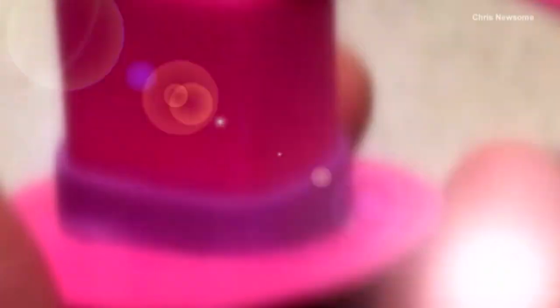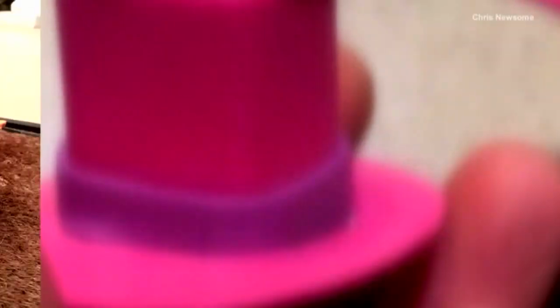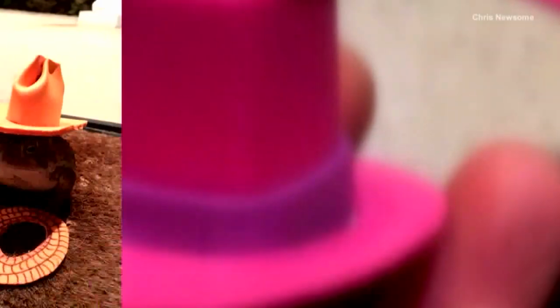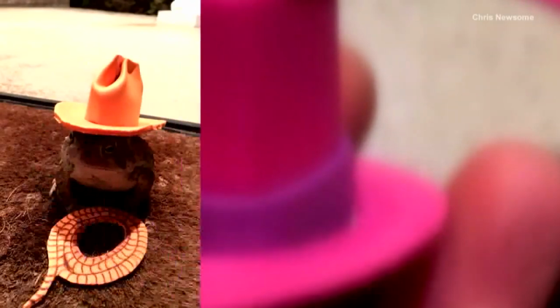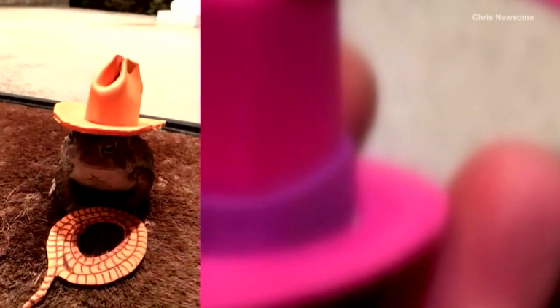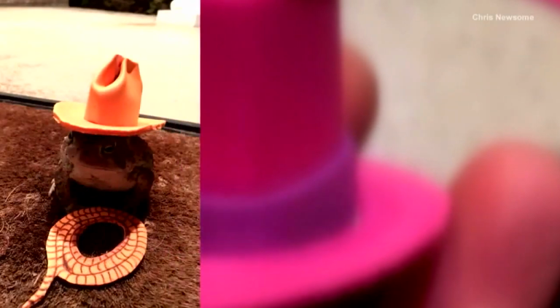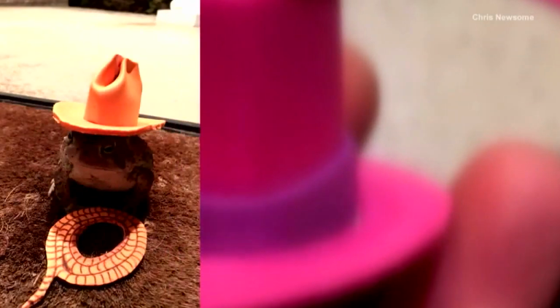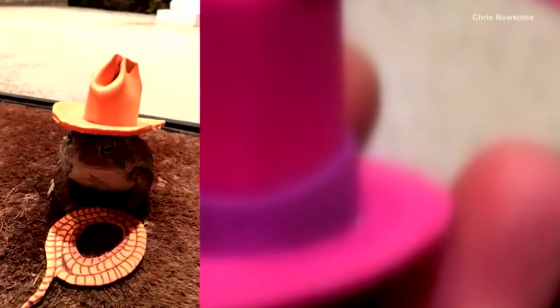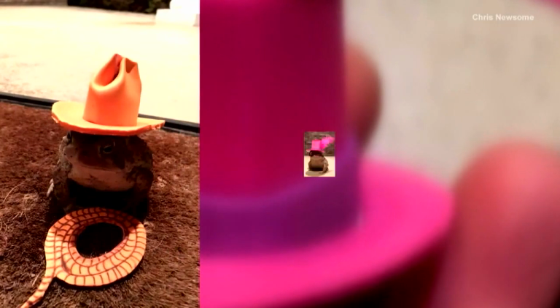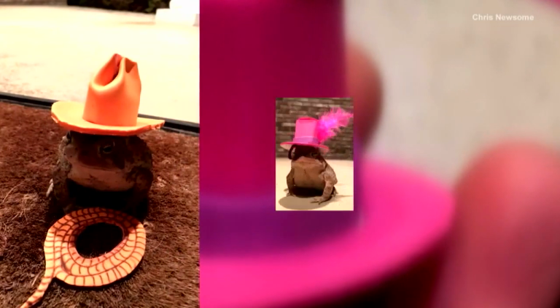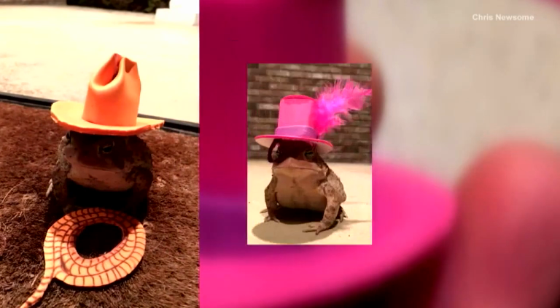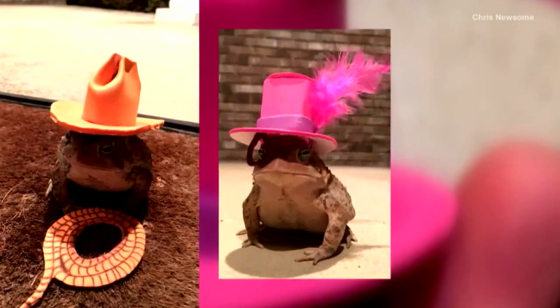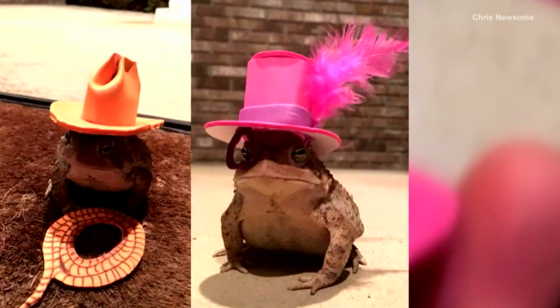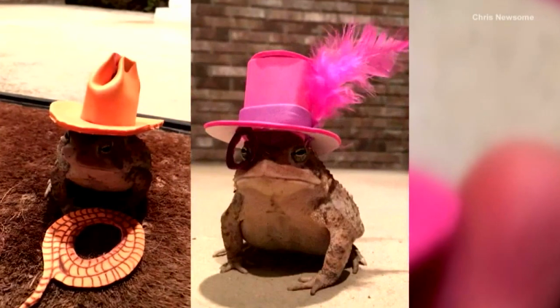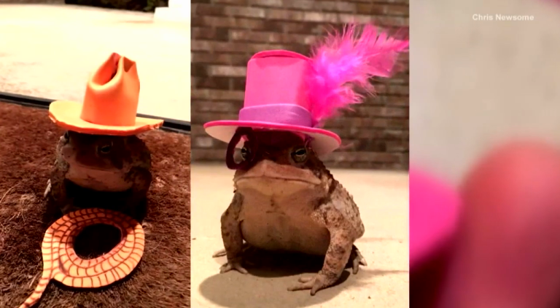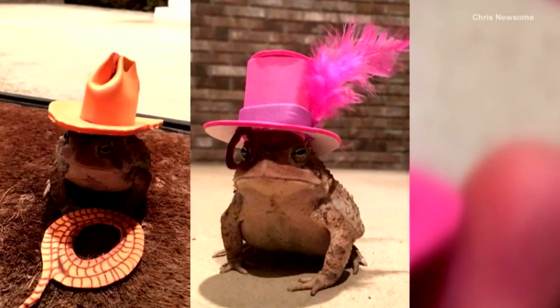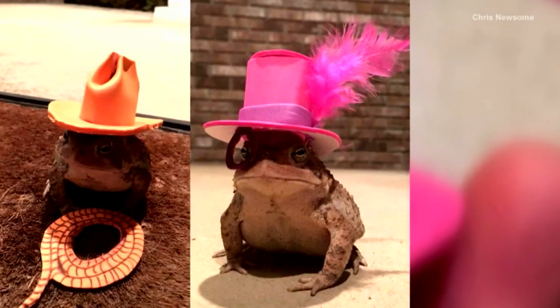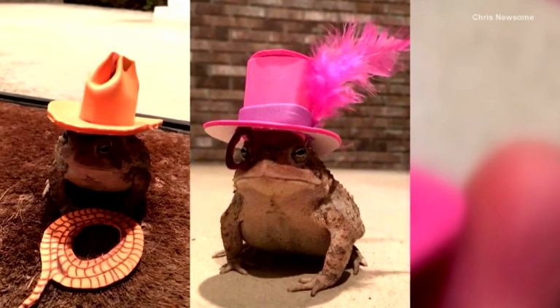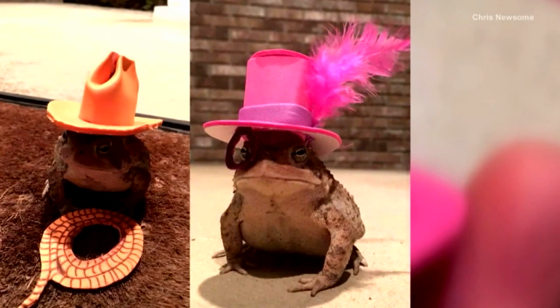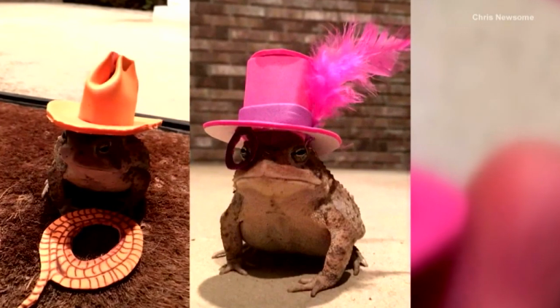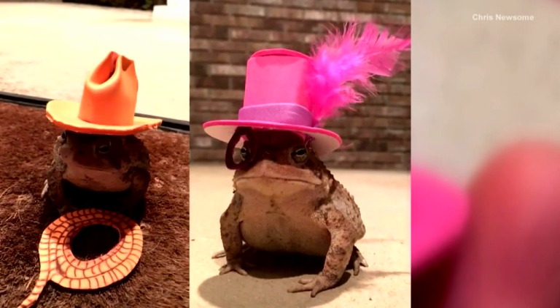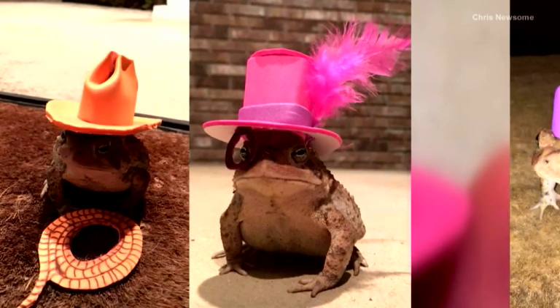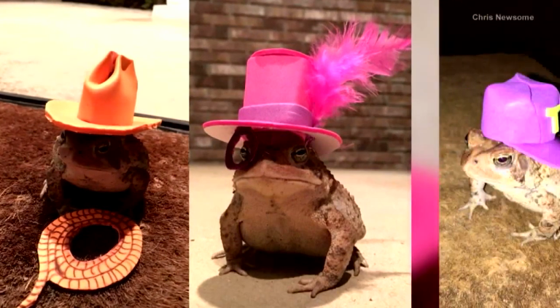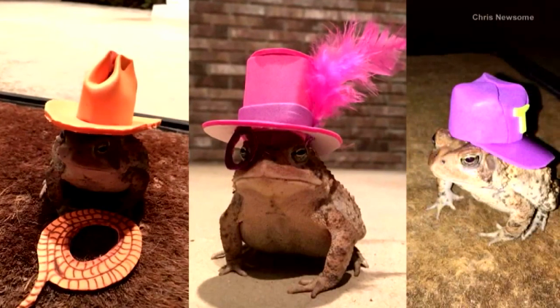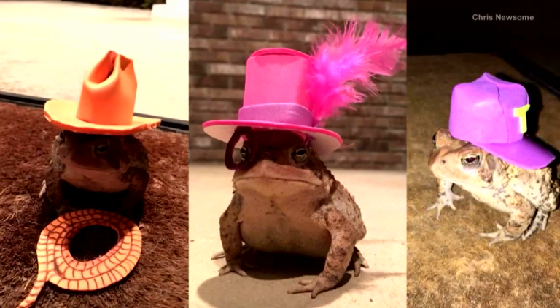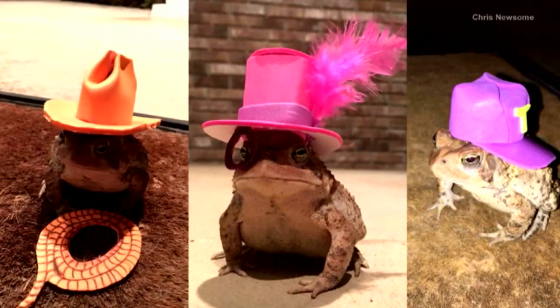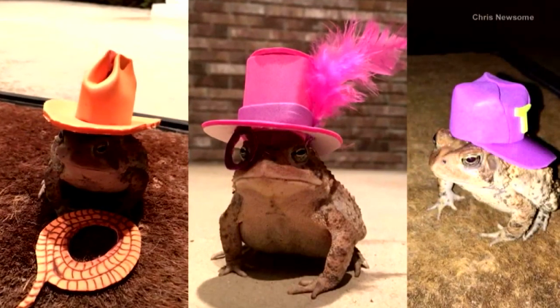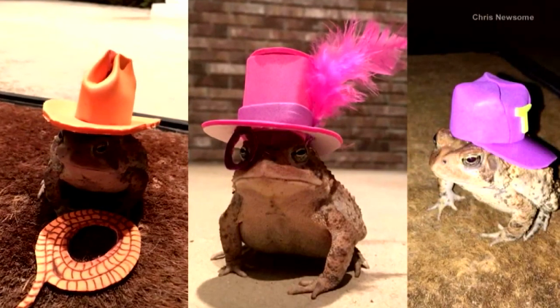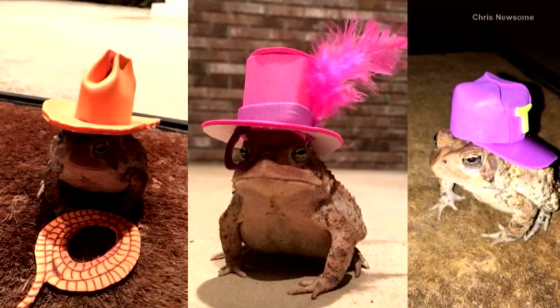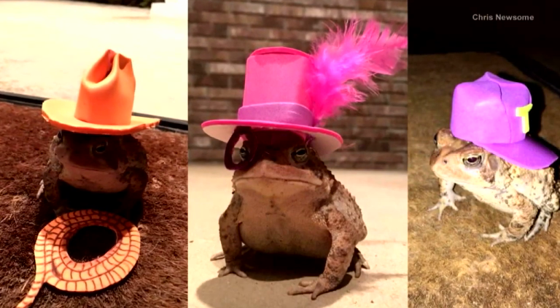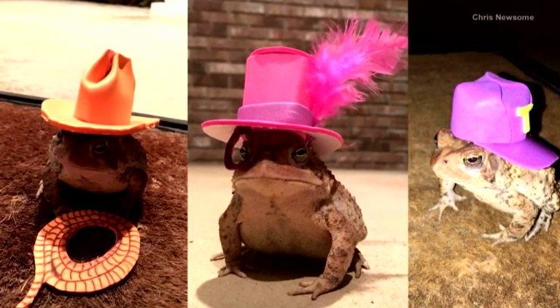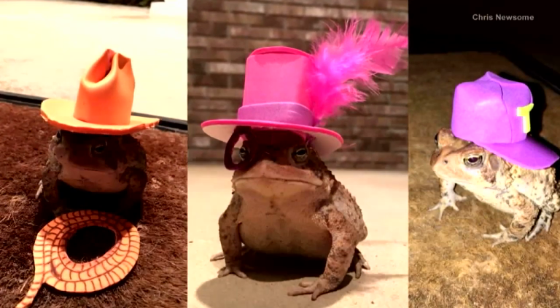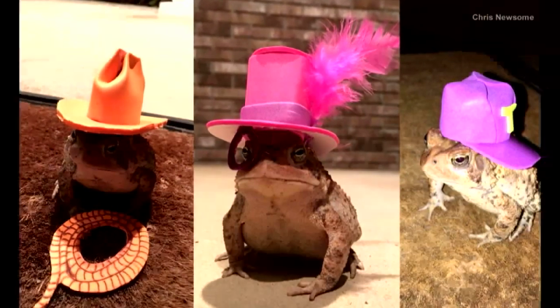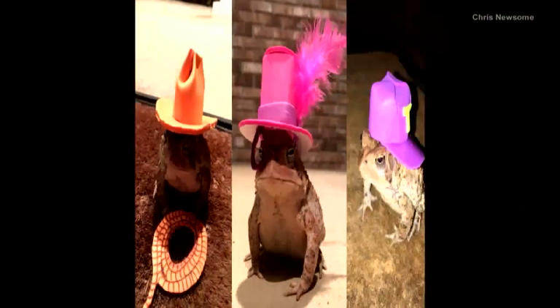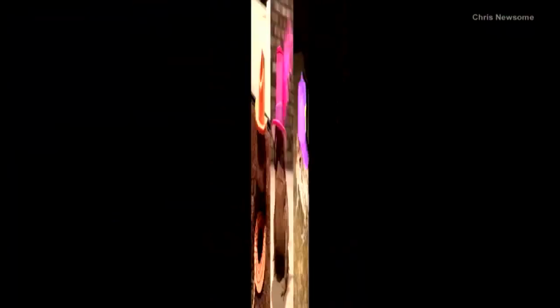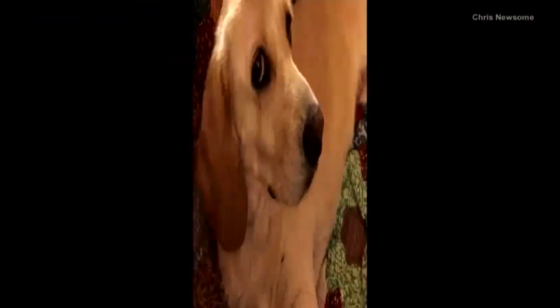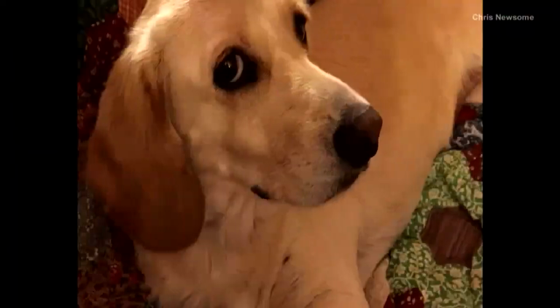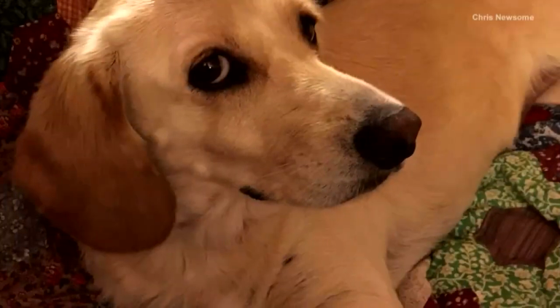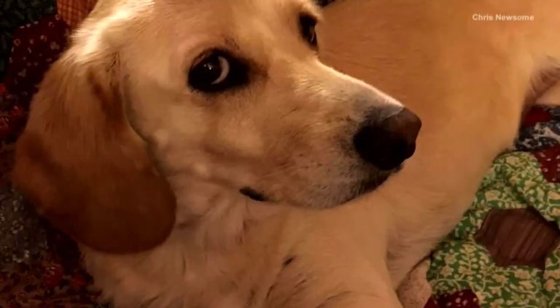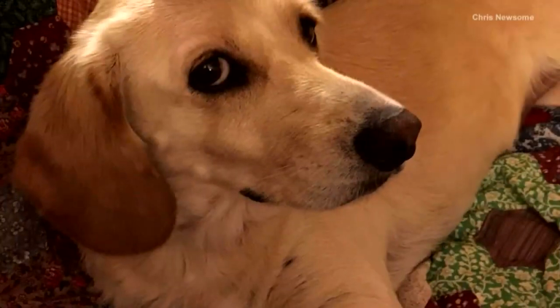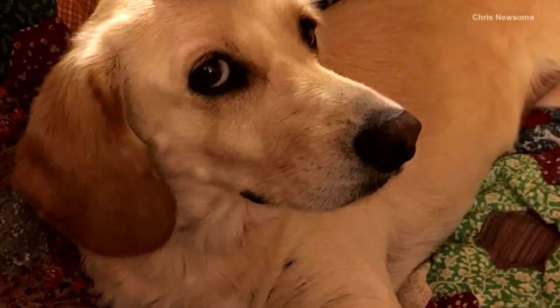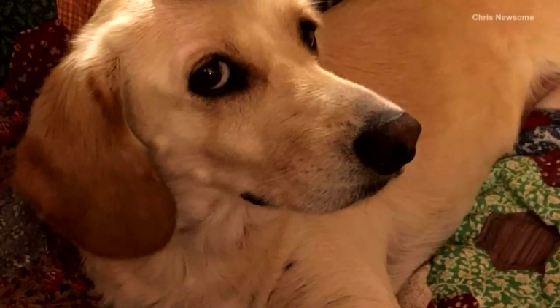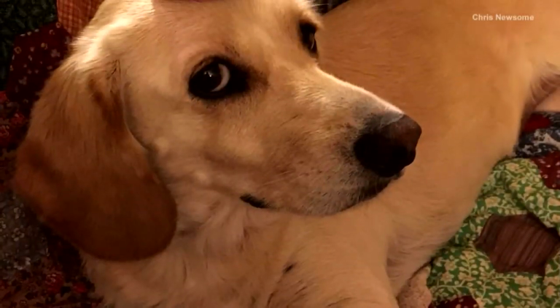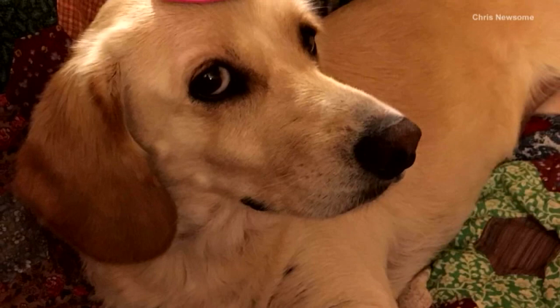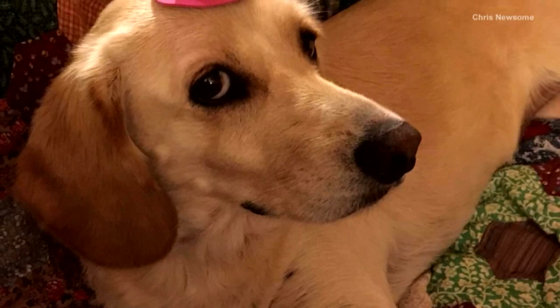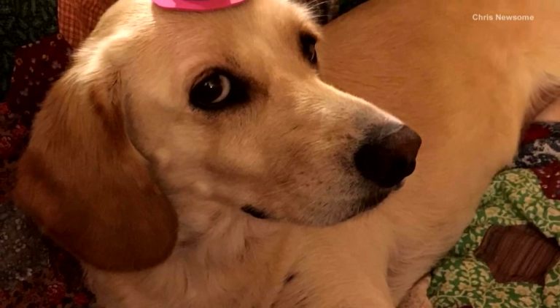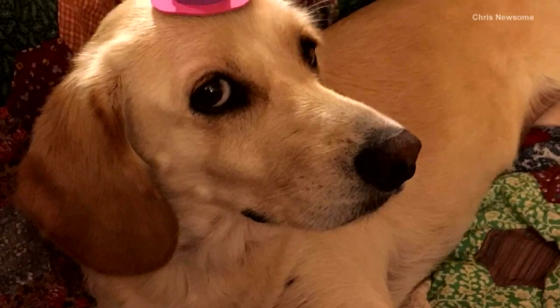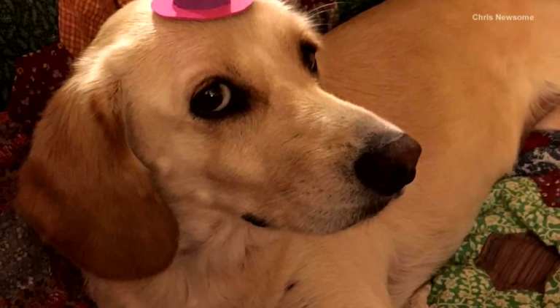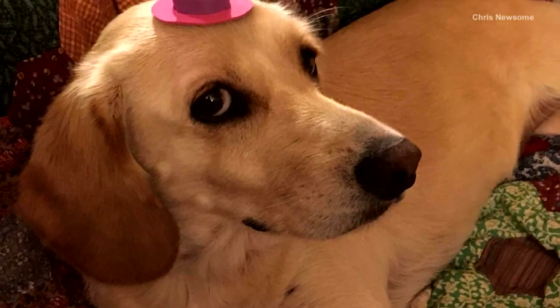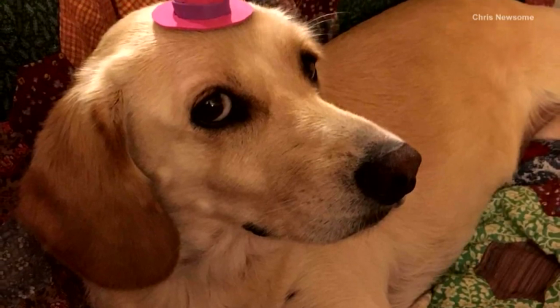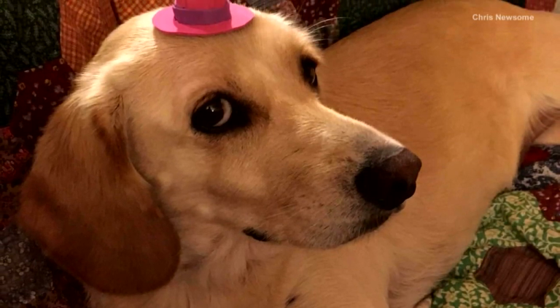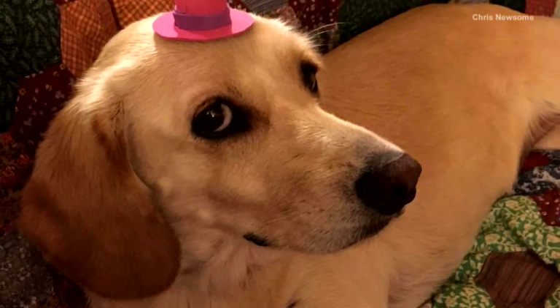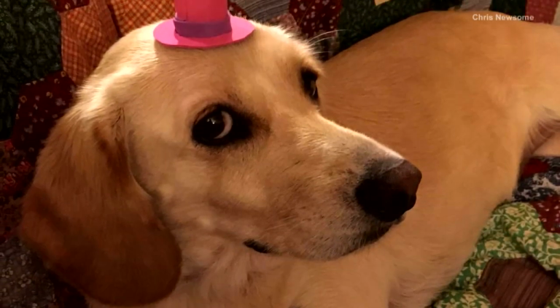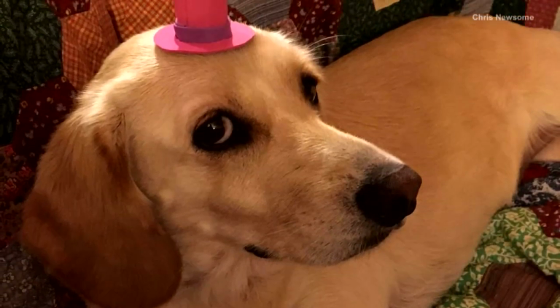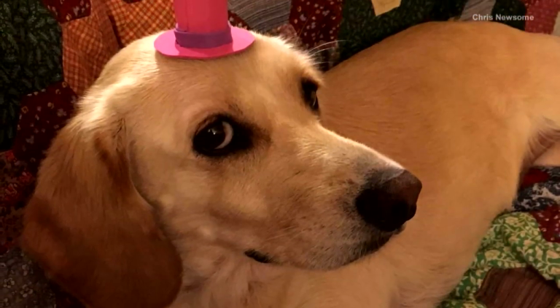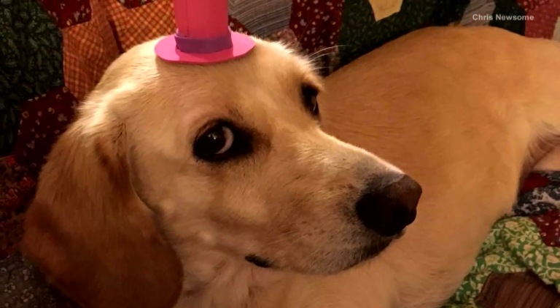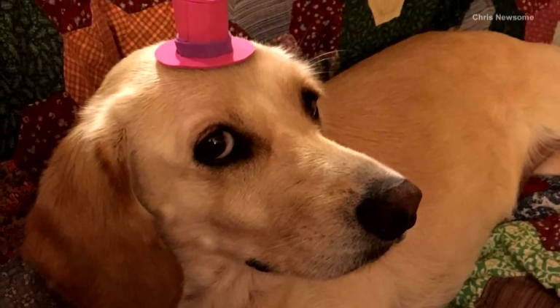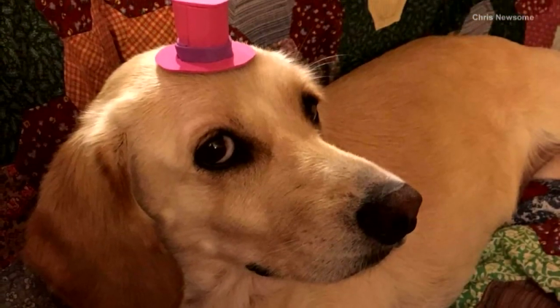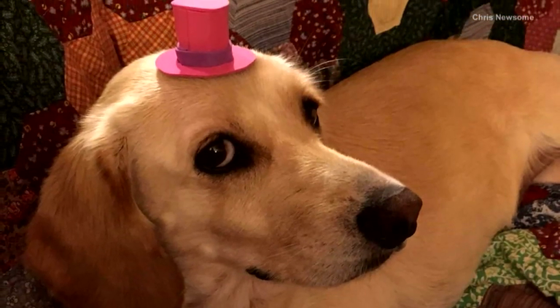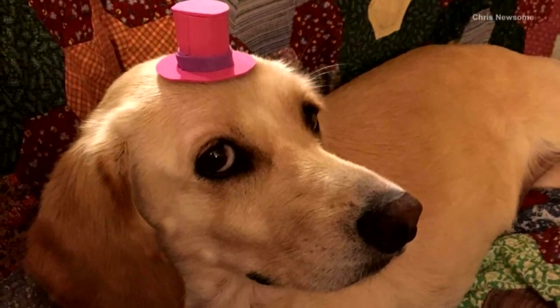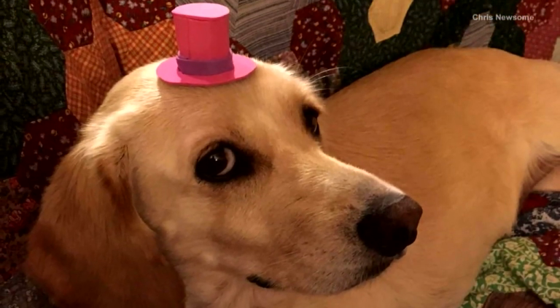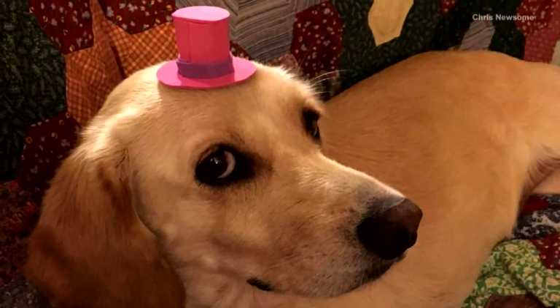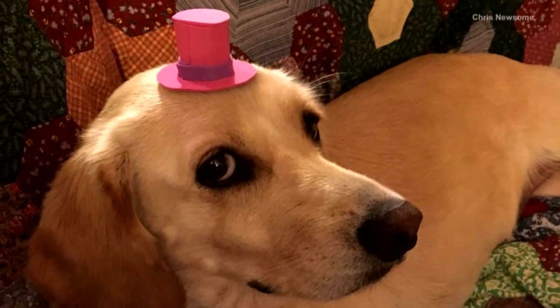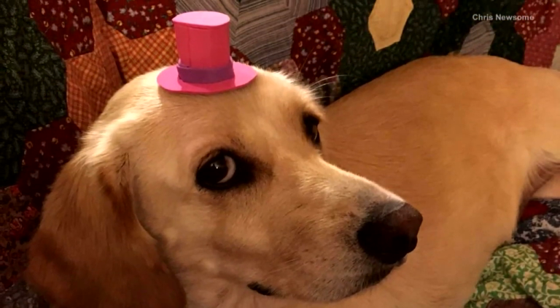Looks like Chris has a new skill as a toad hat maker, even though his pet dog doesn't seem too amused.